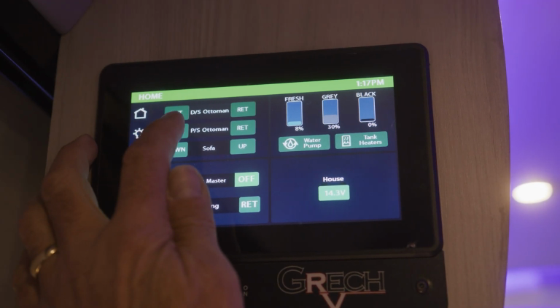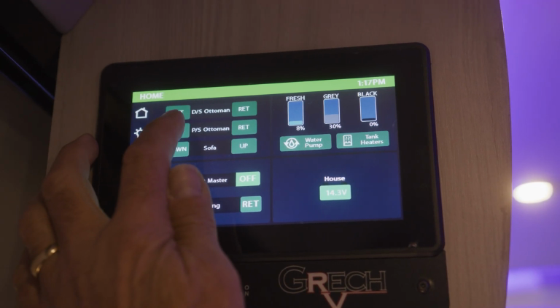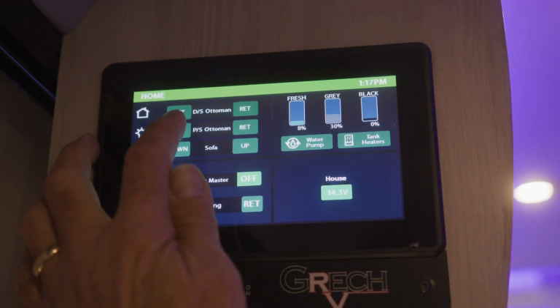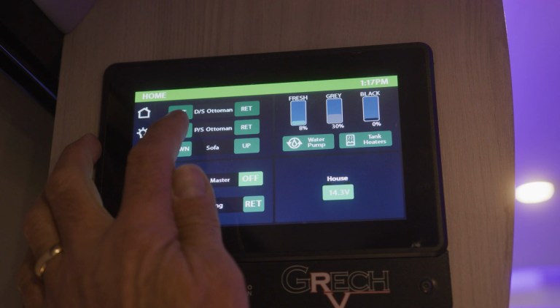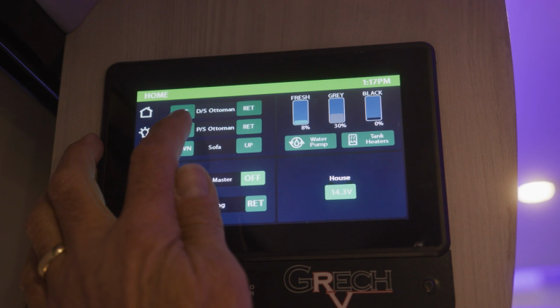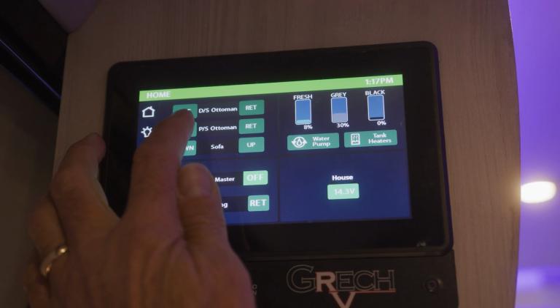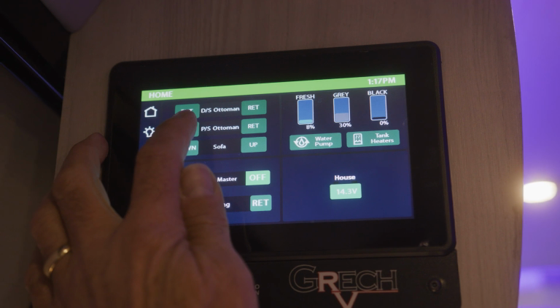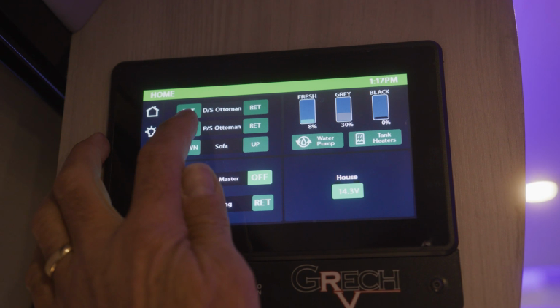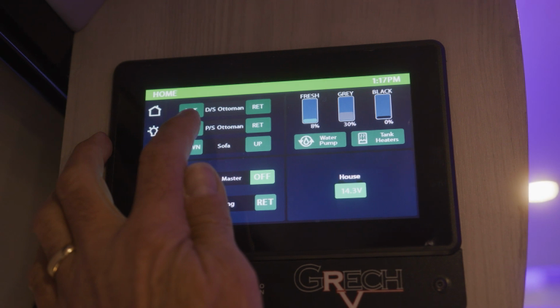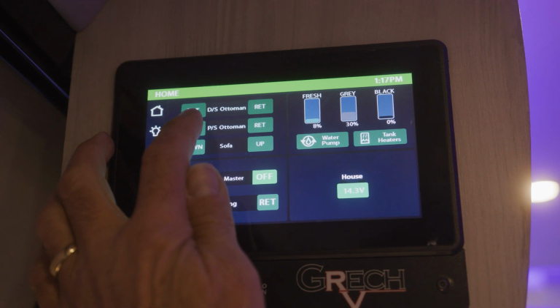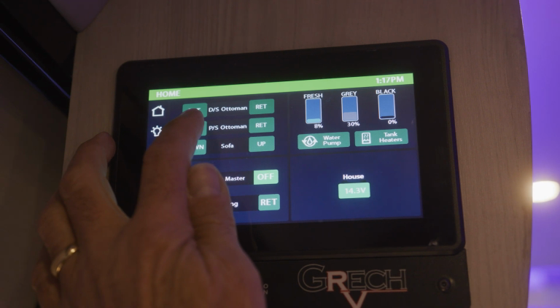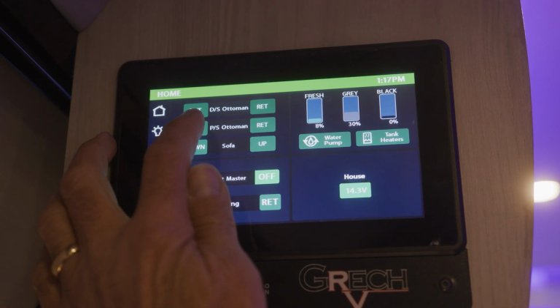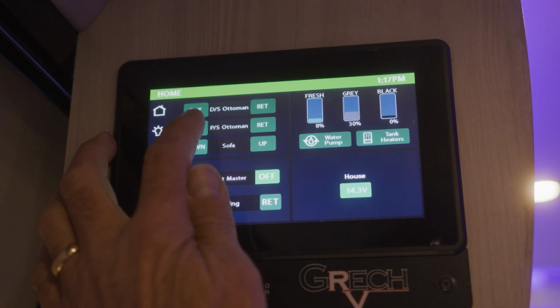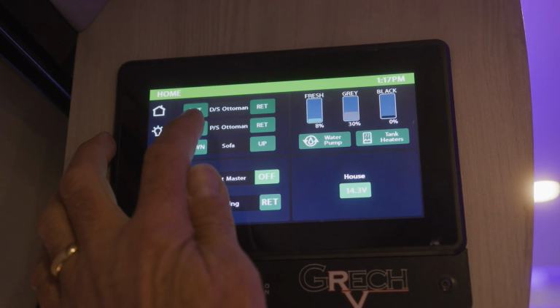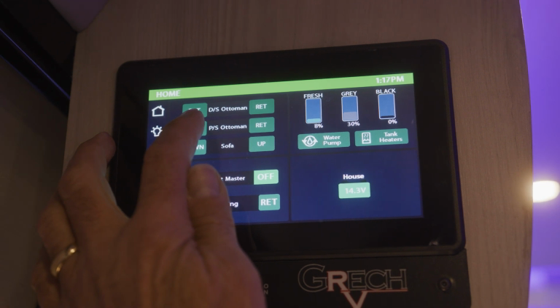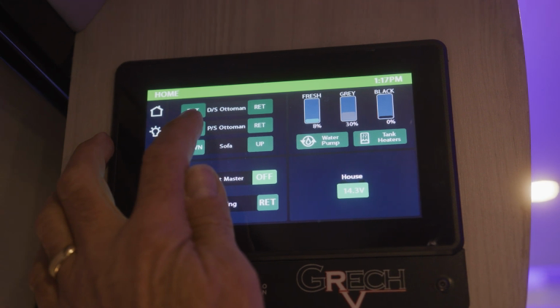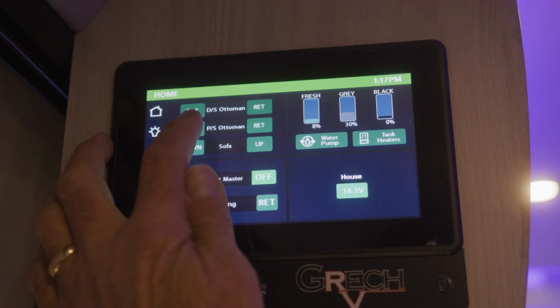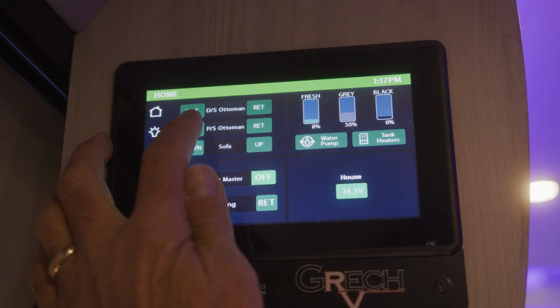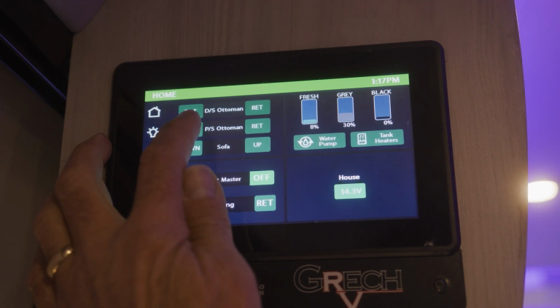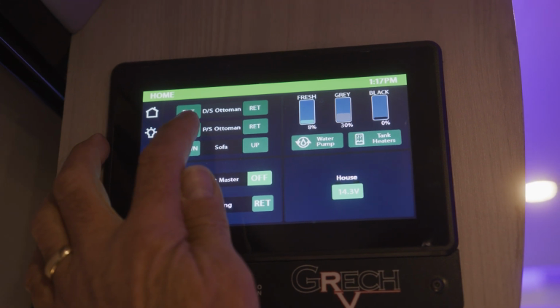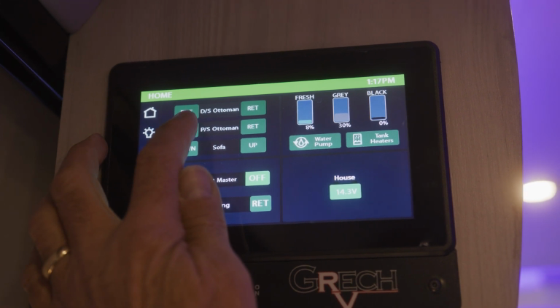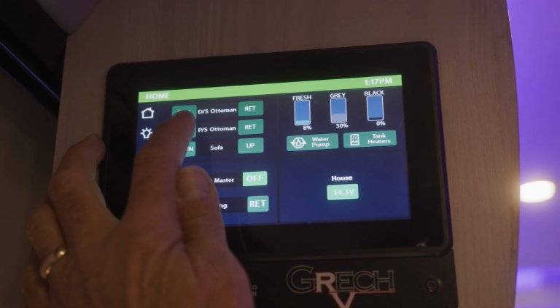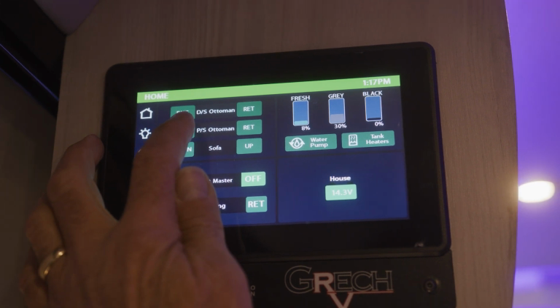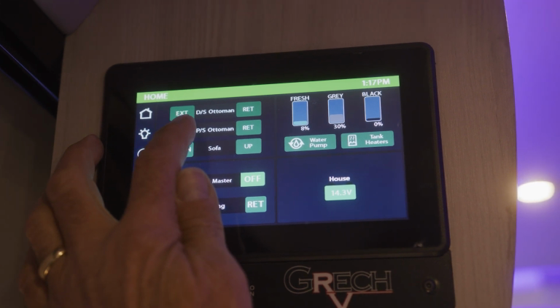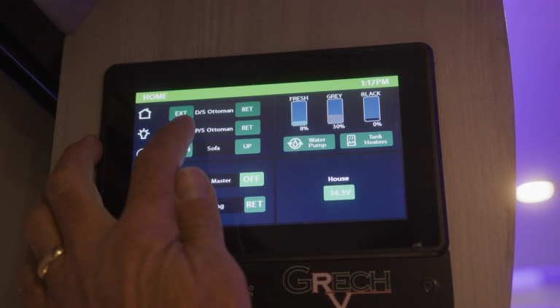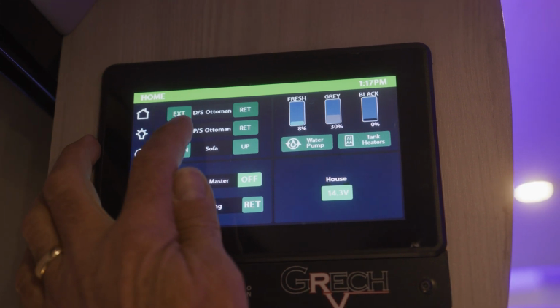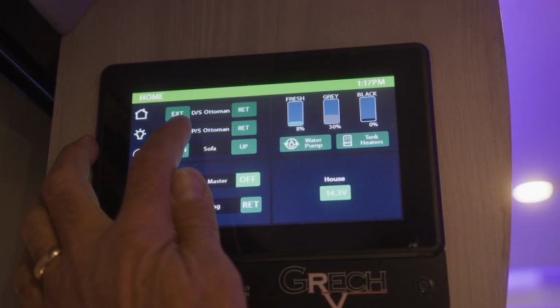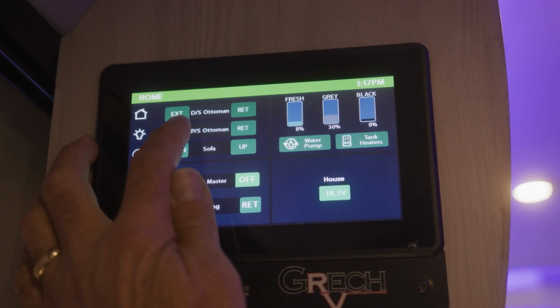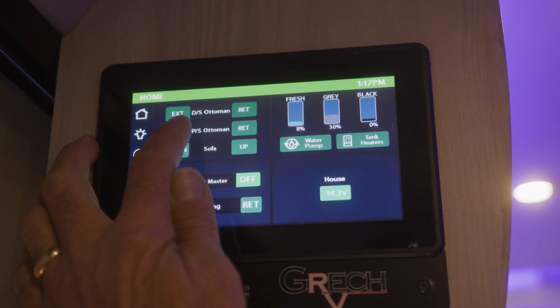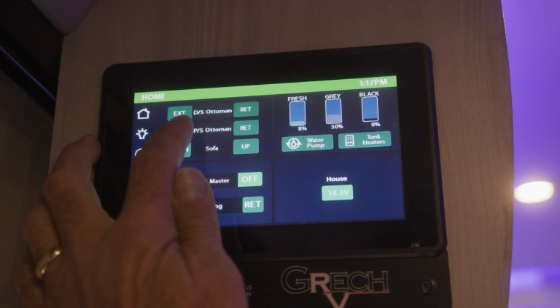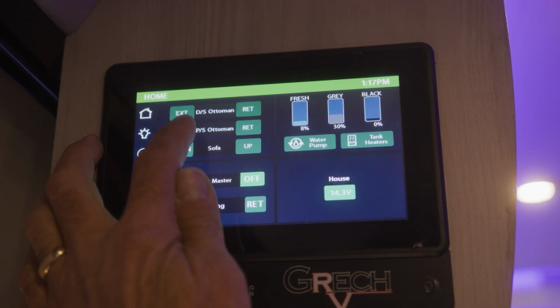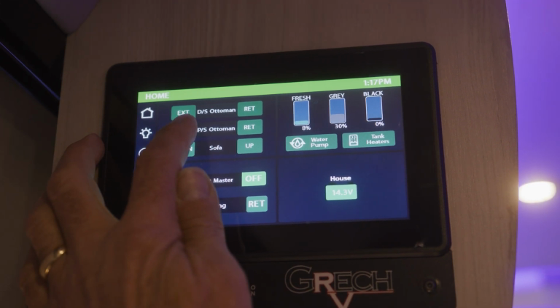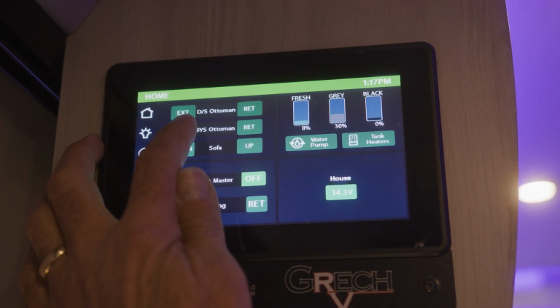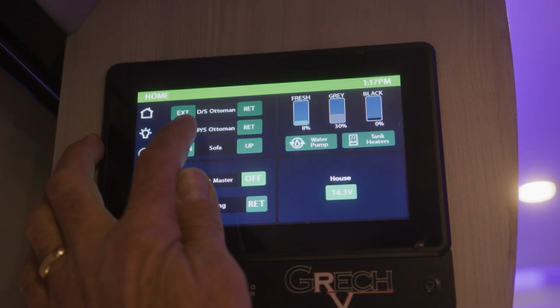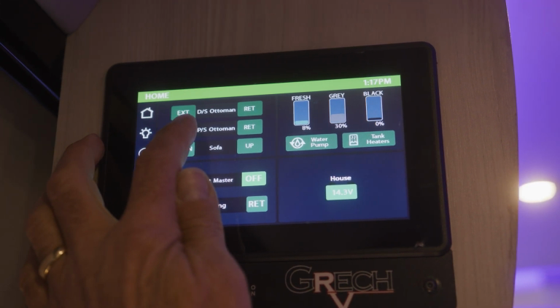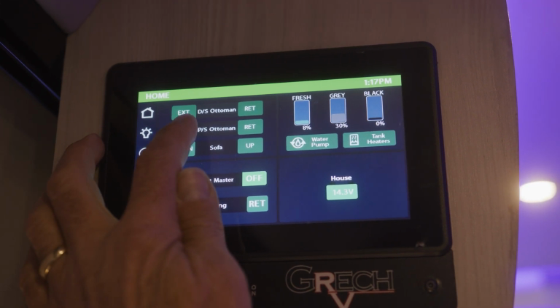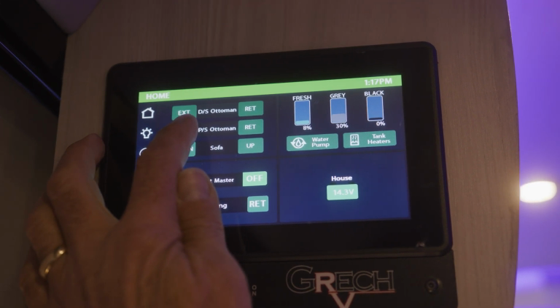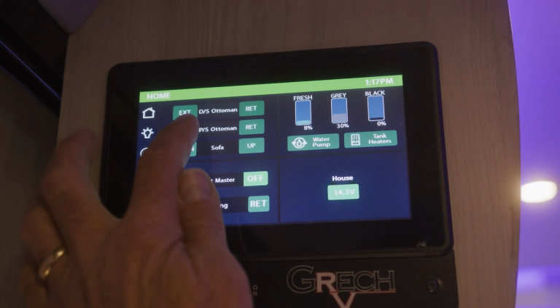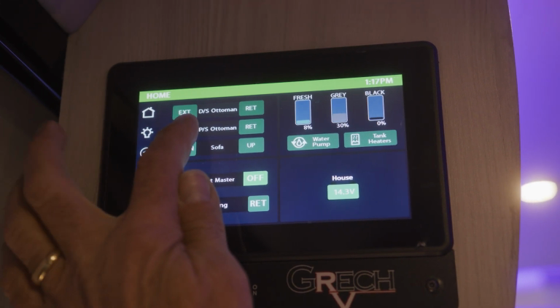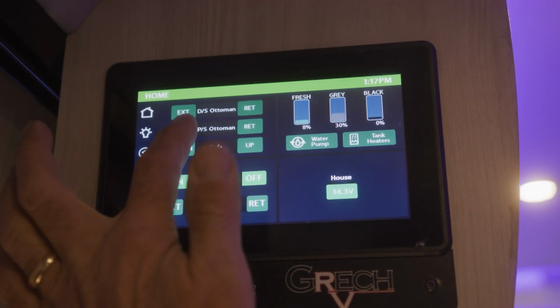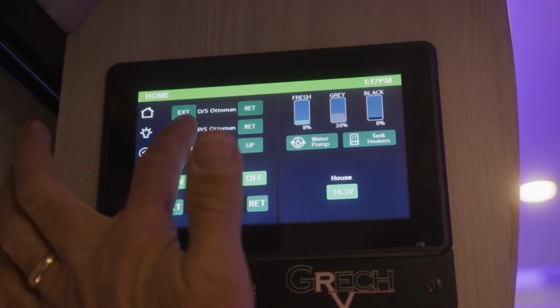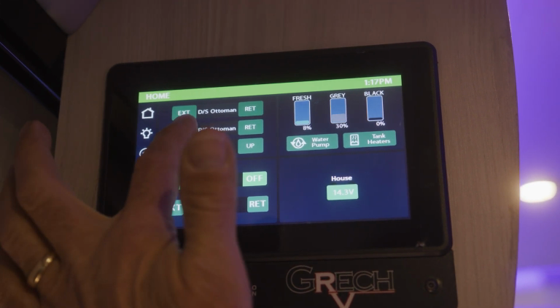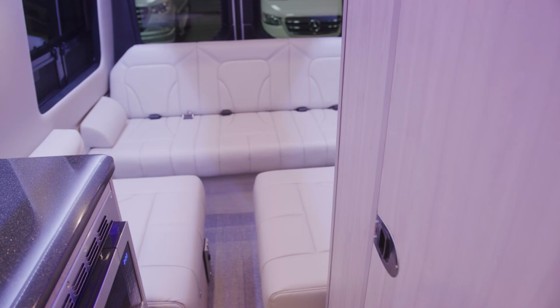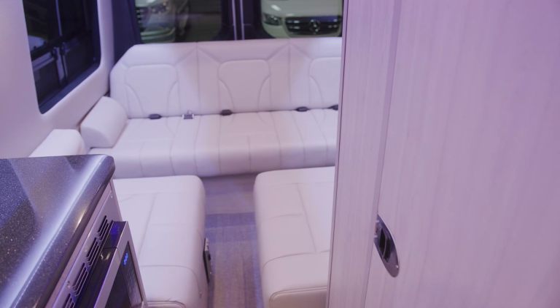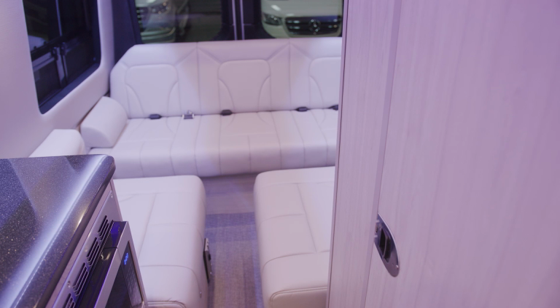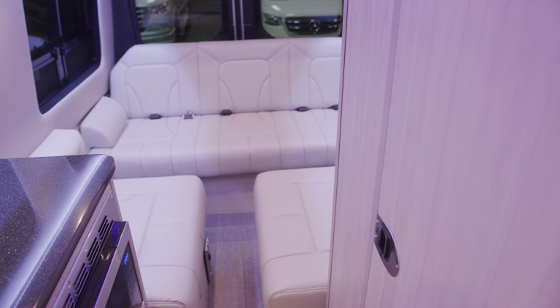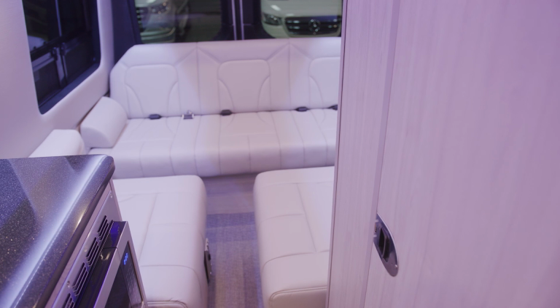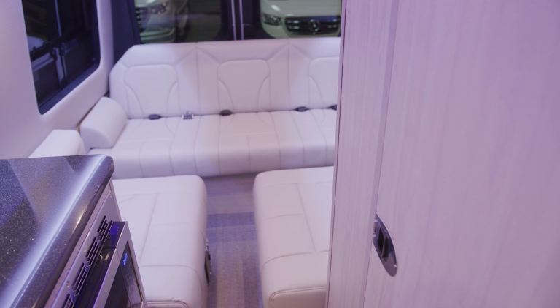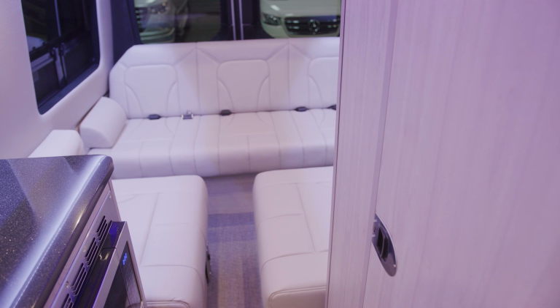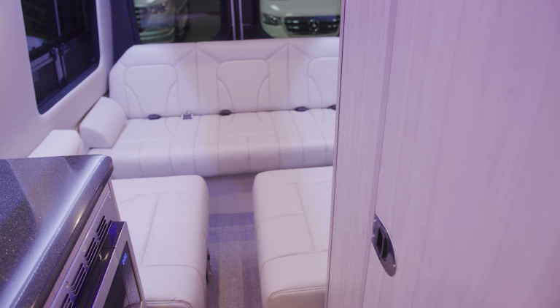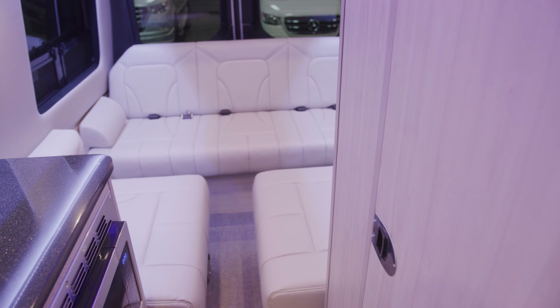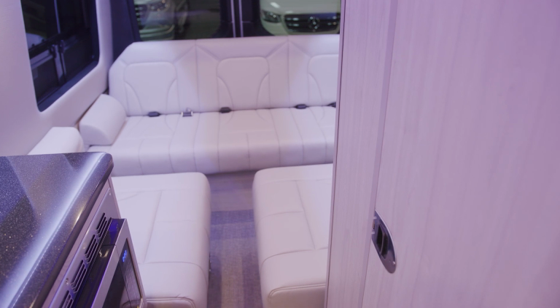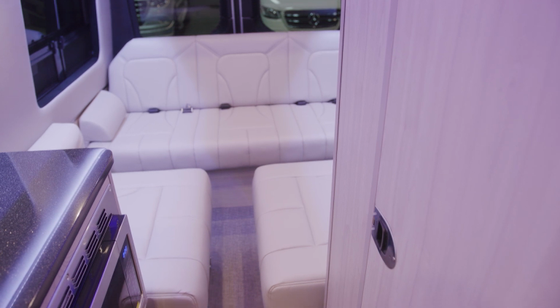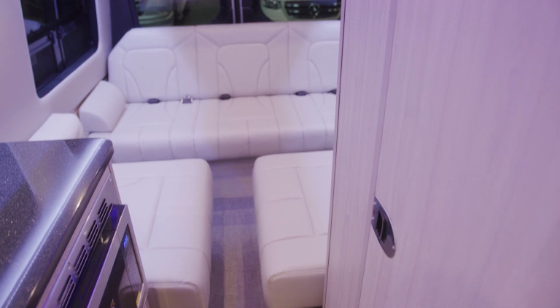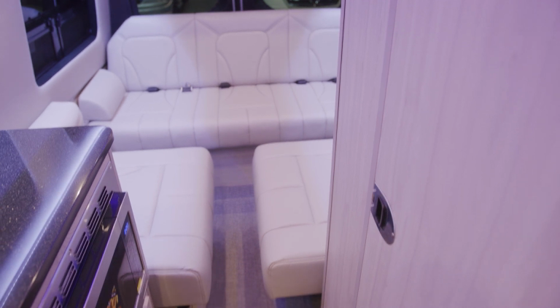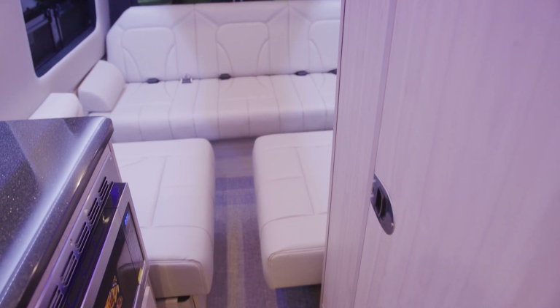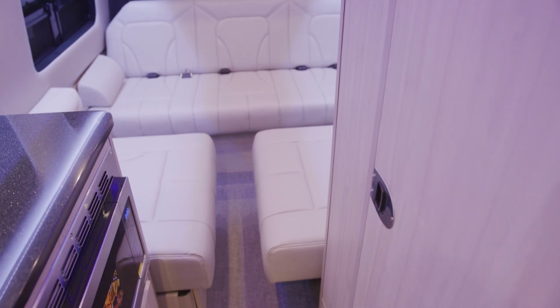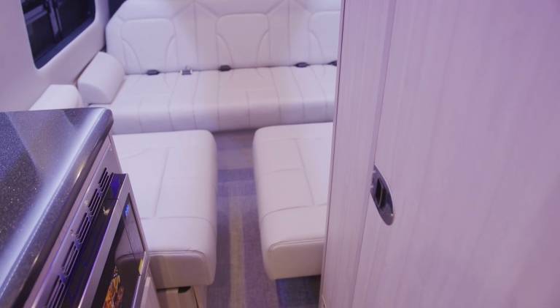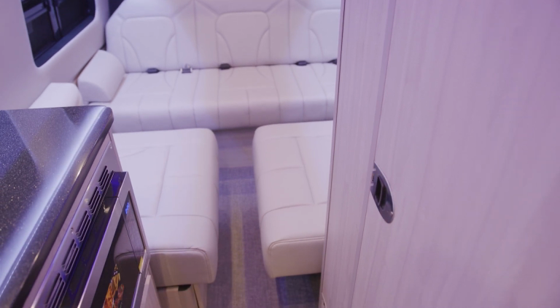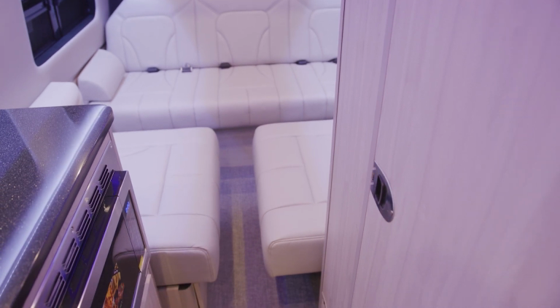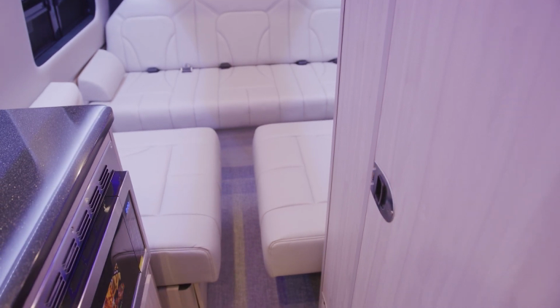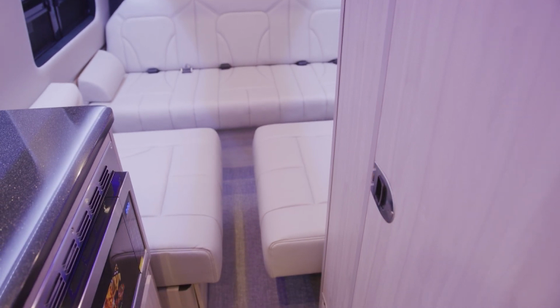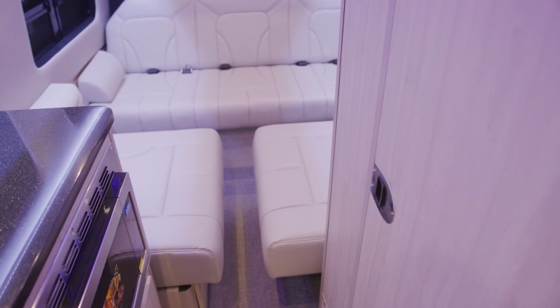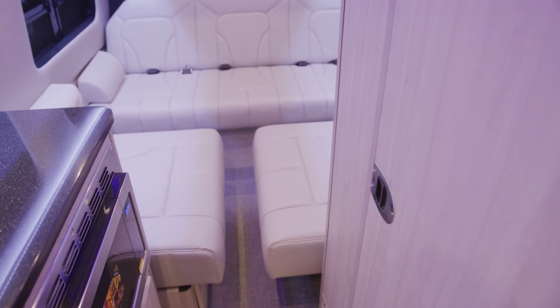The next one is the passenger side ottoman. We're going to do the same thing — push and hold this button. It will extend and it will stop. Once it stops, release the button.